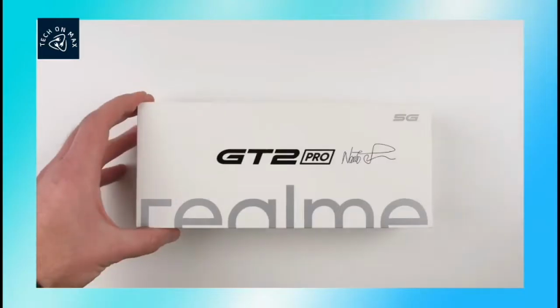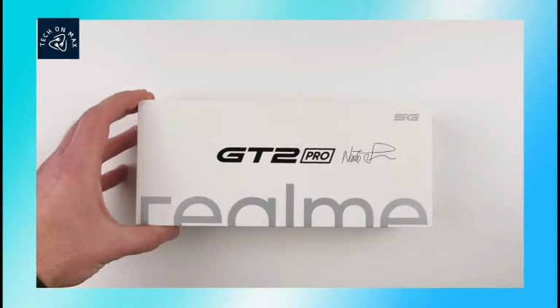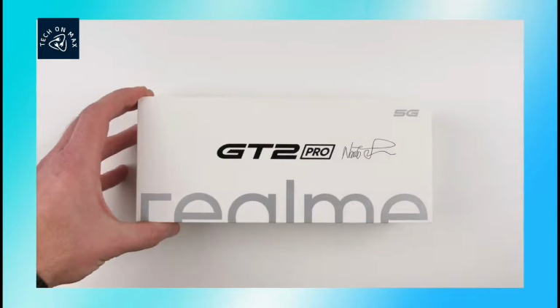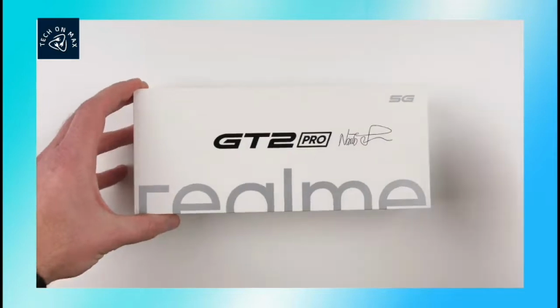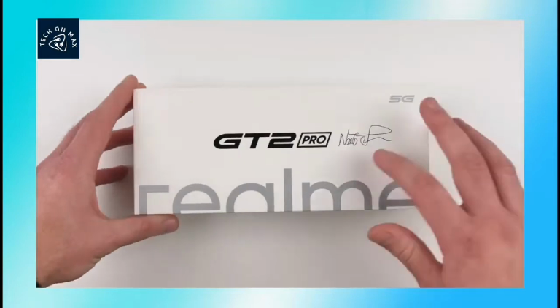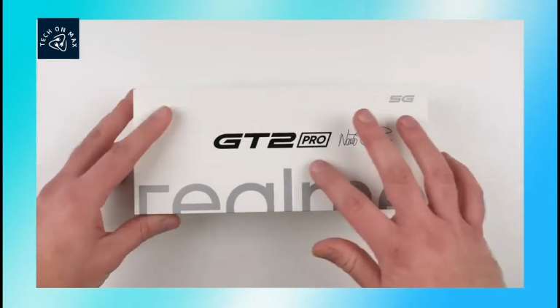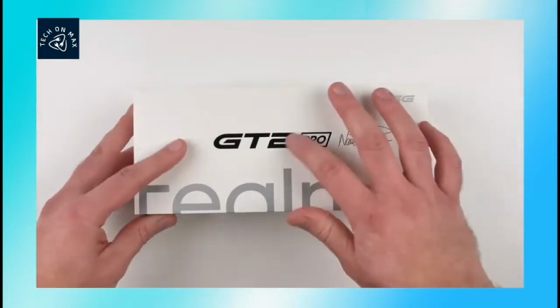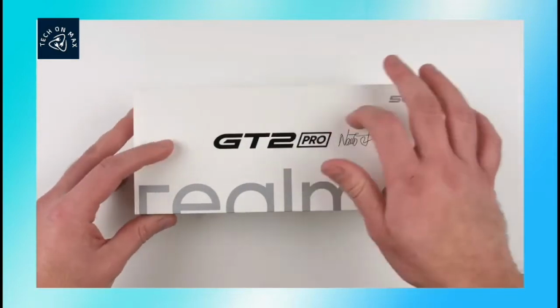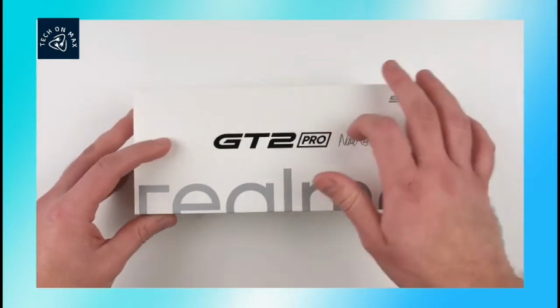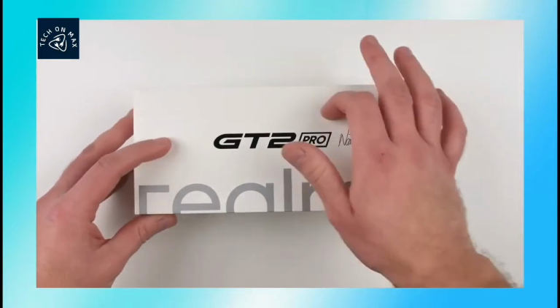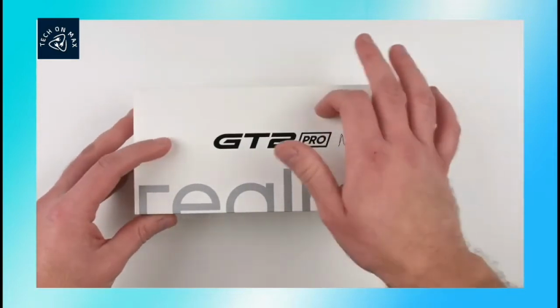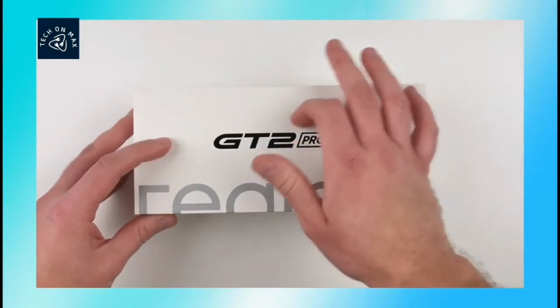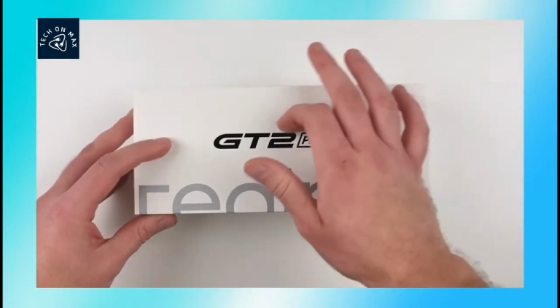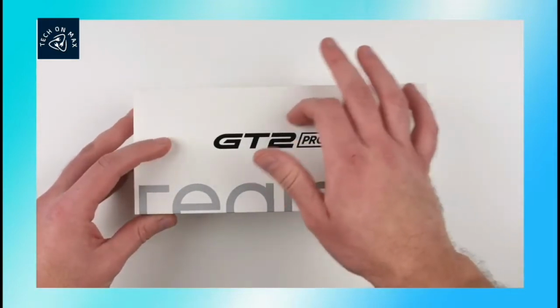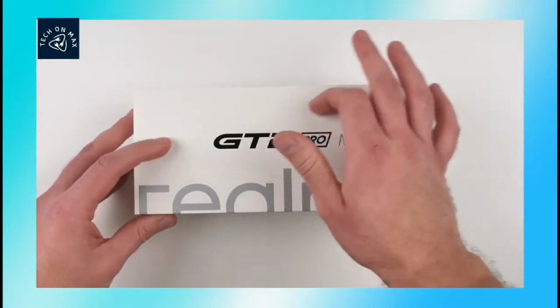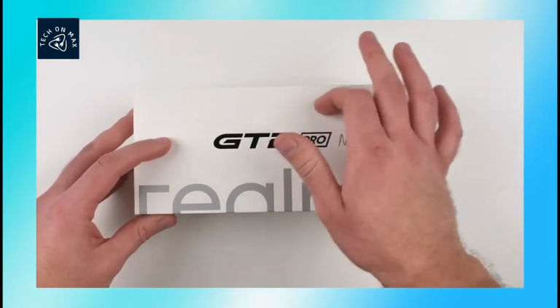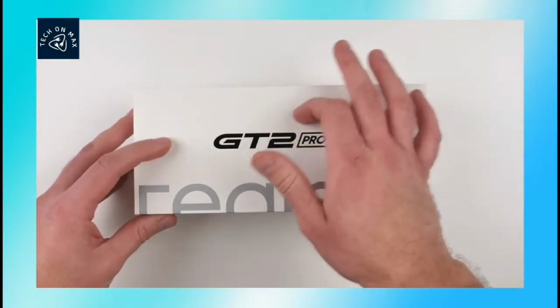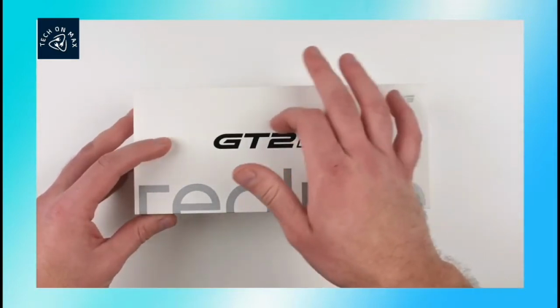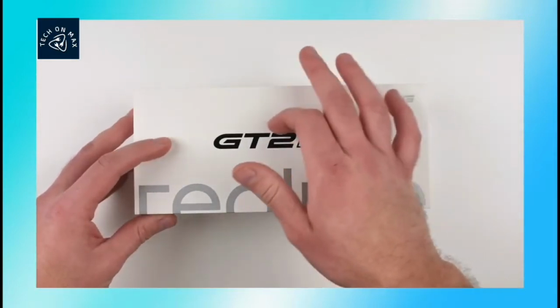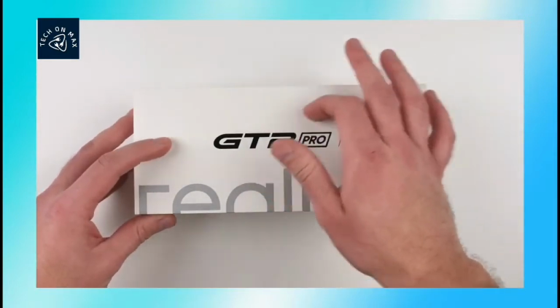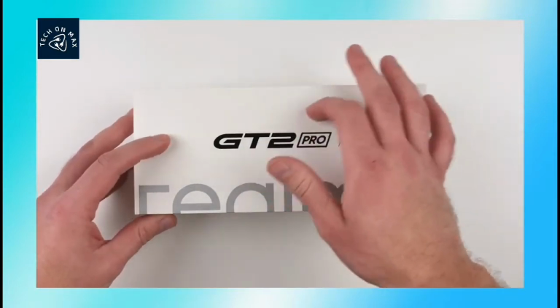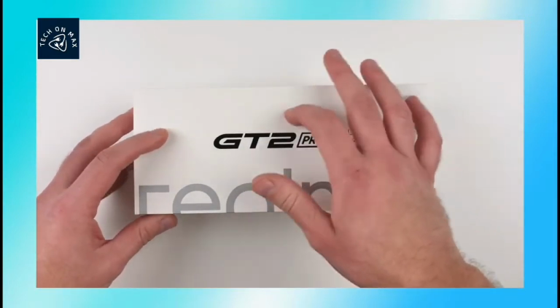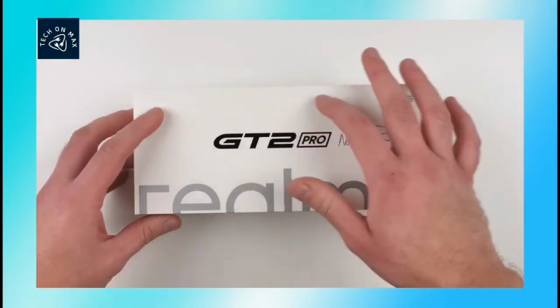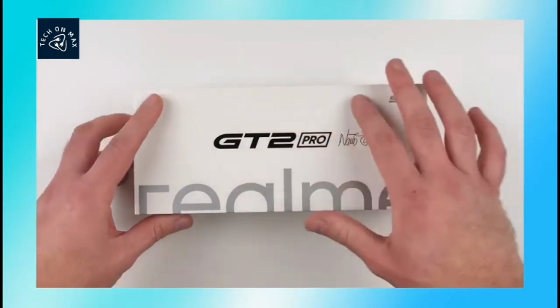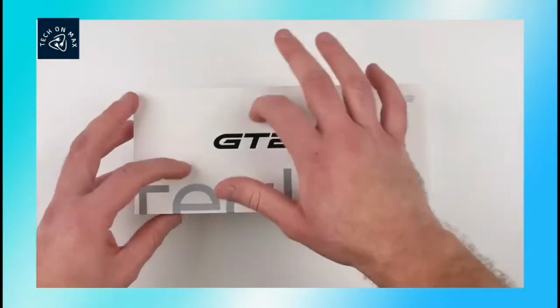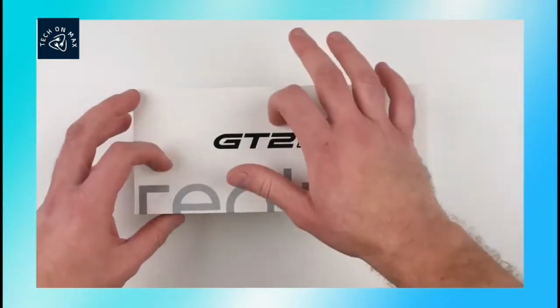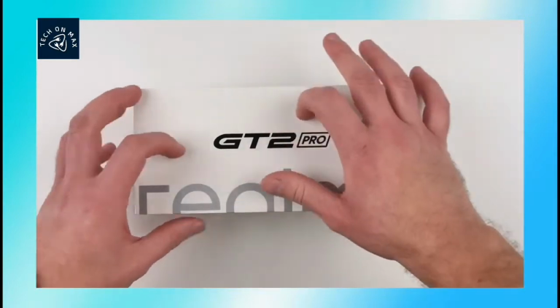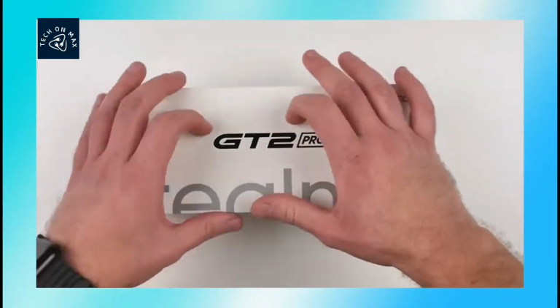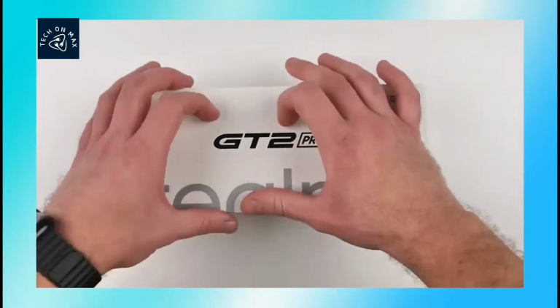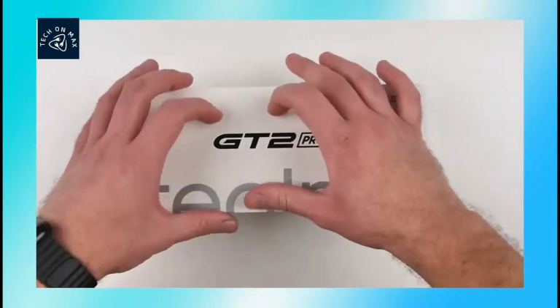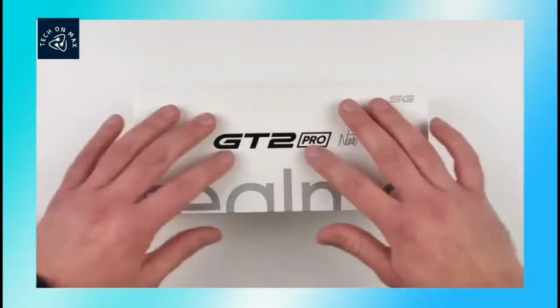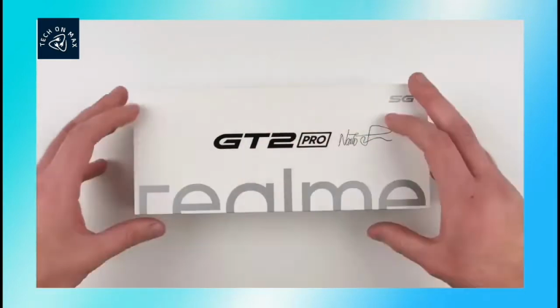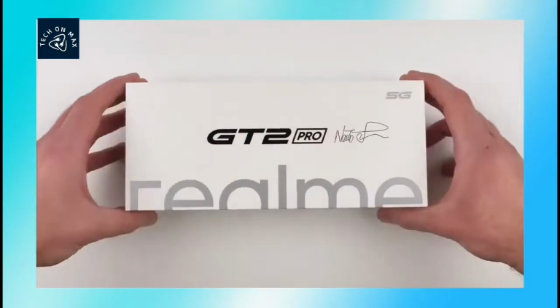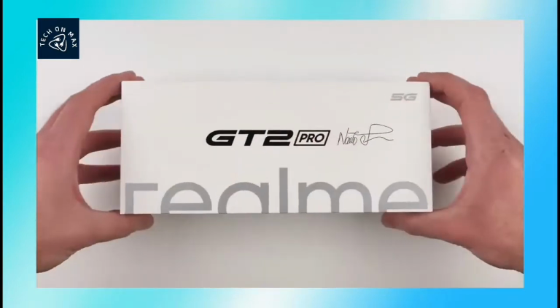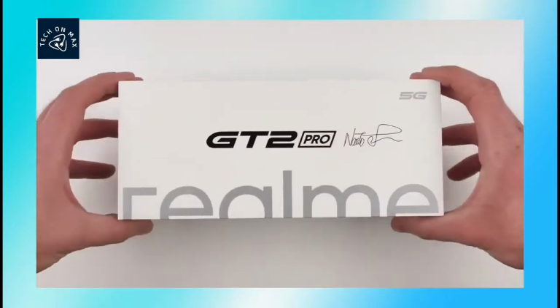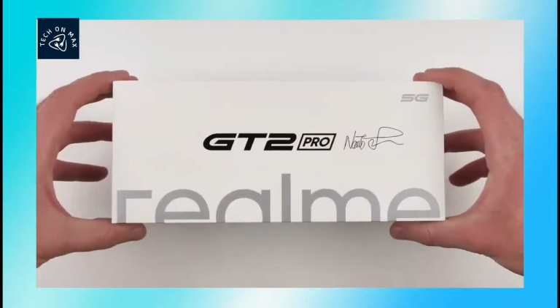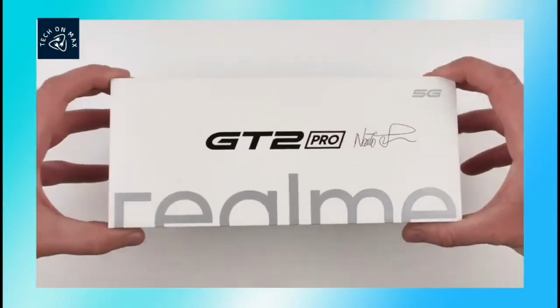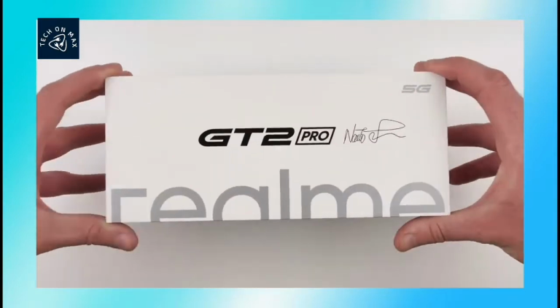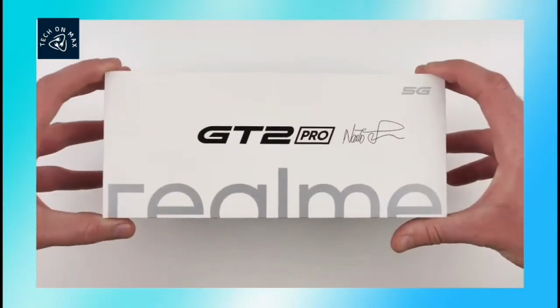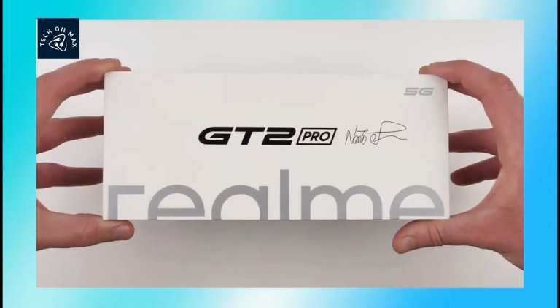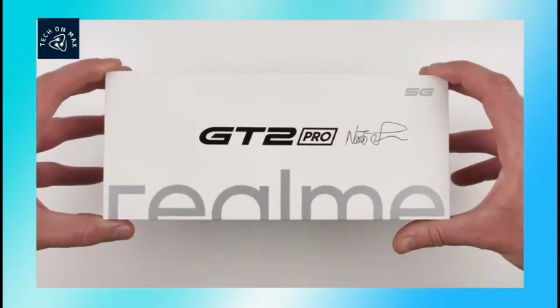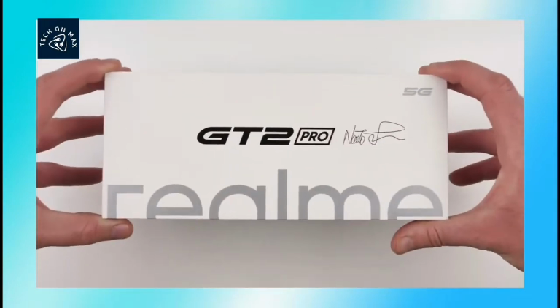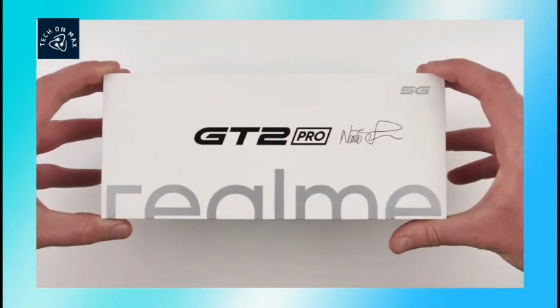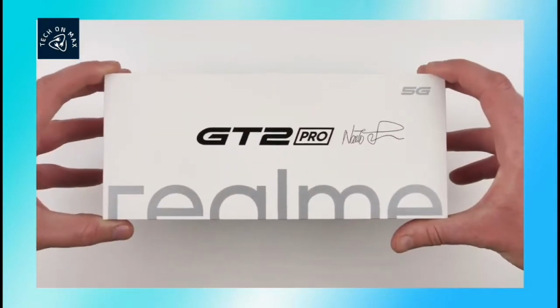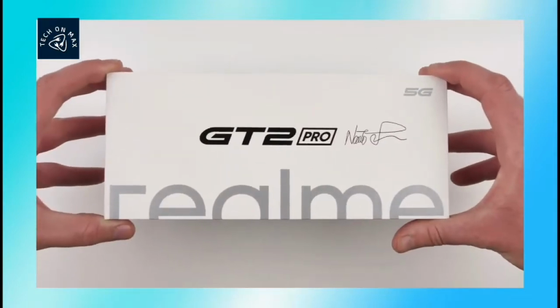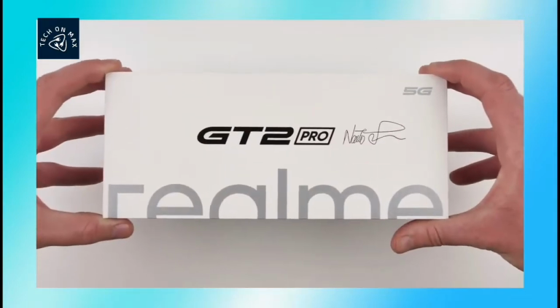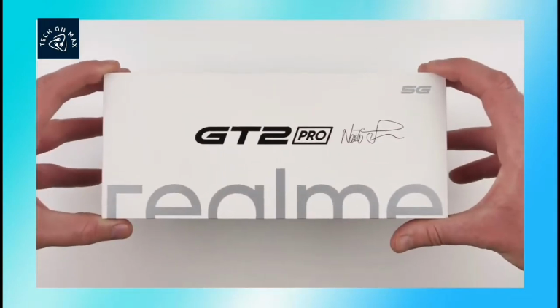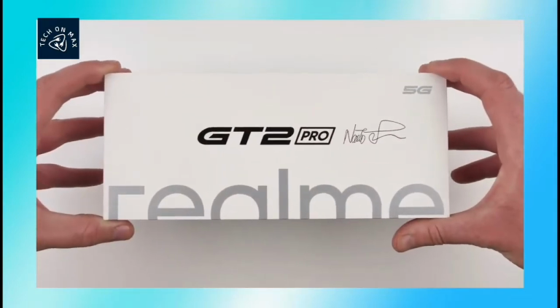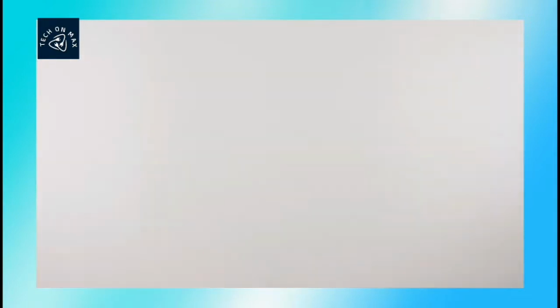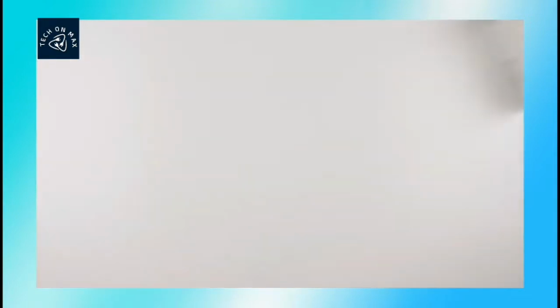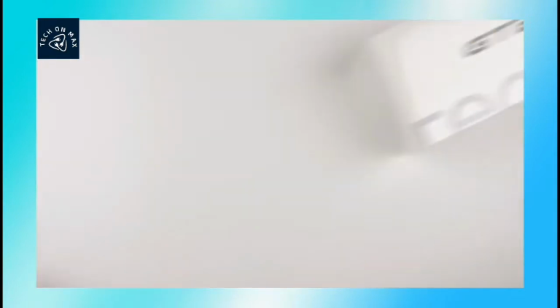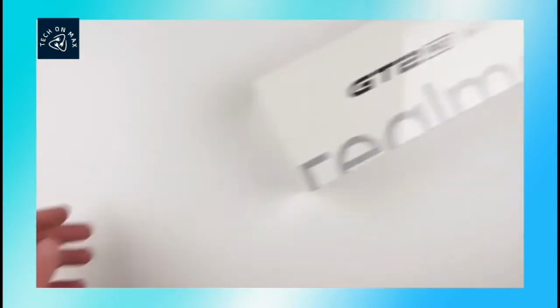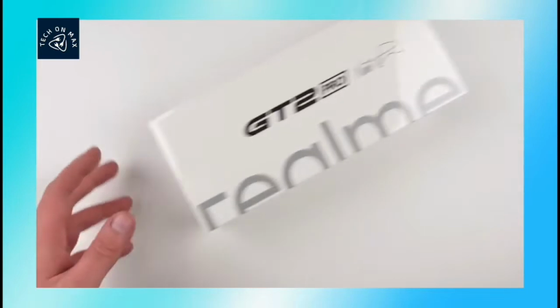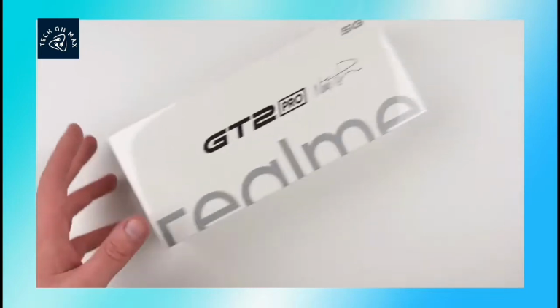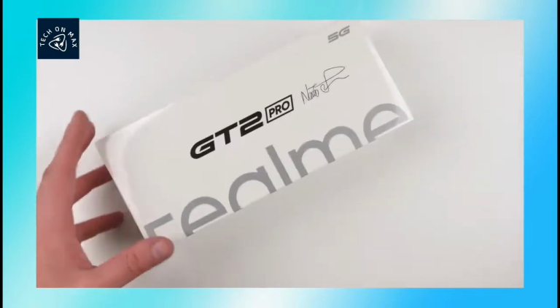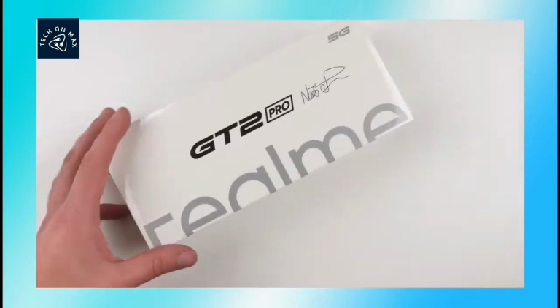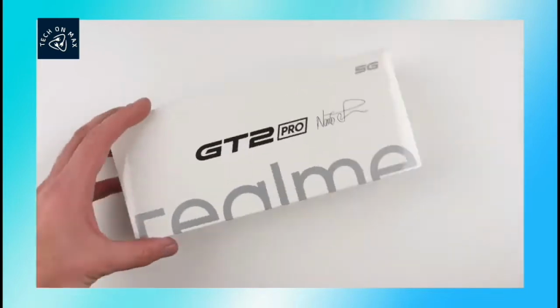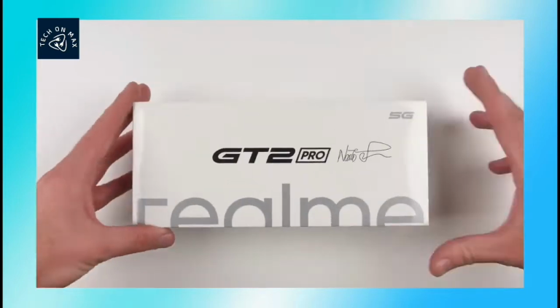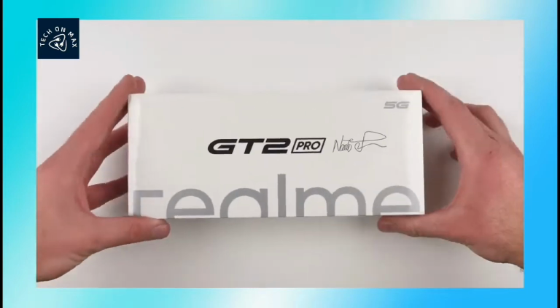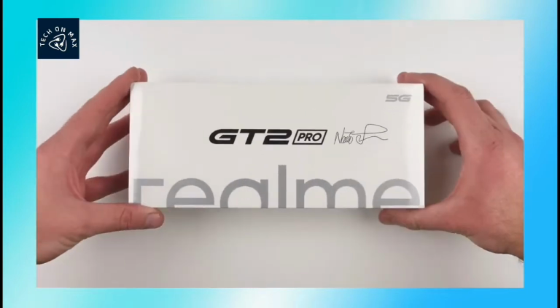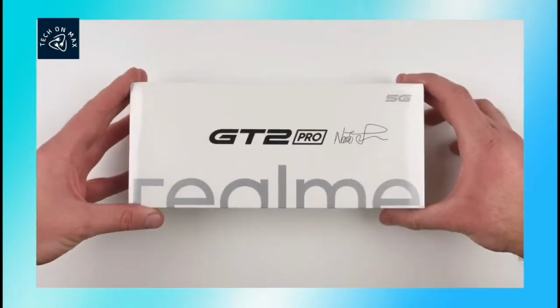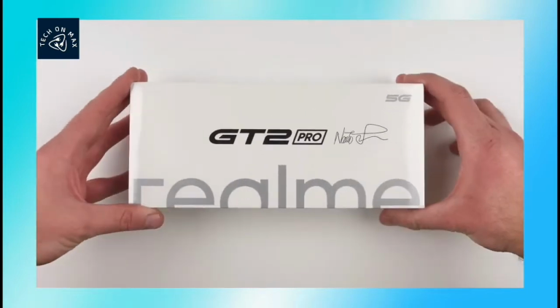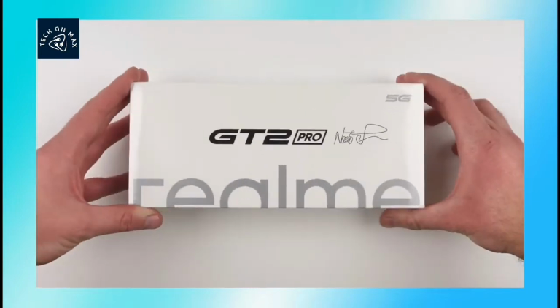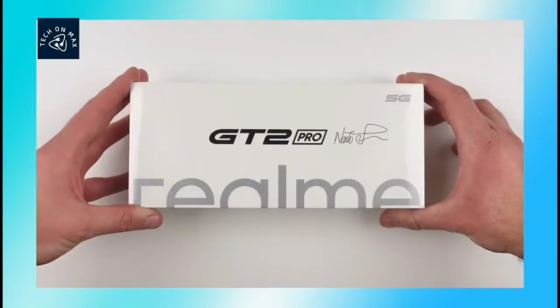Hello friends, today we are going to show you a realme GT2 Pro. This smartphone is going to be unboxing.